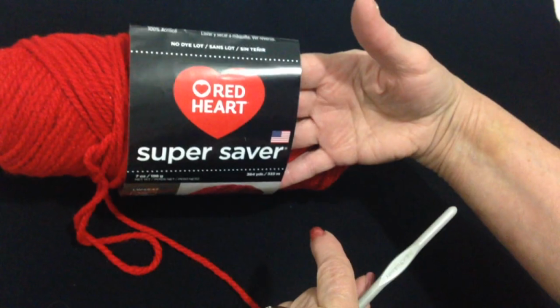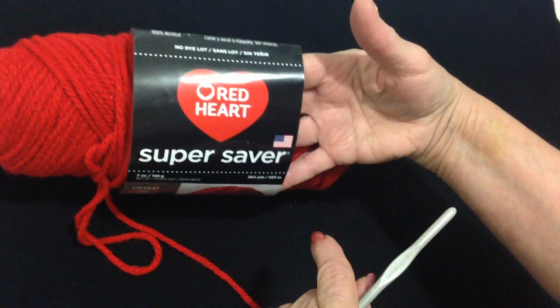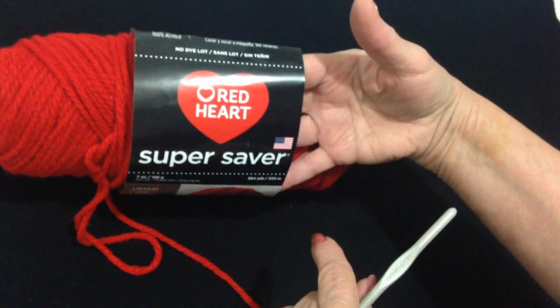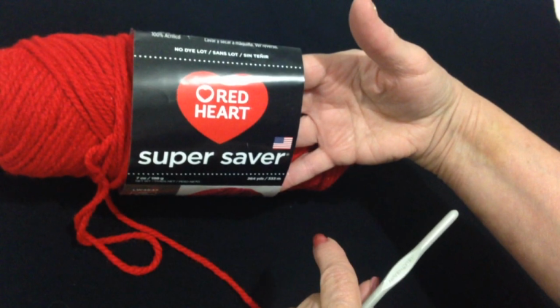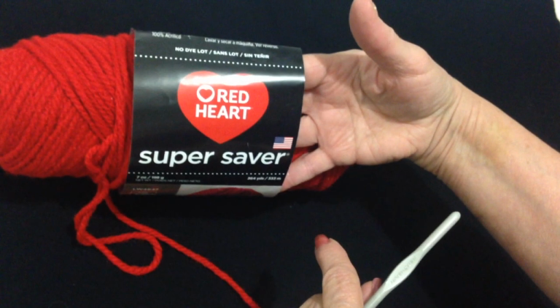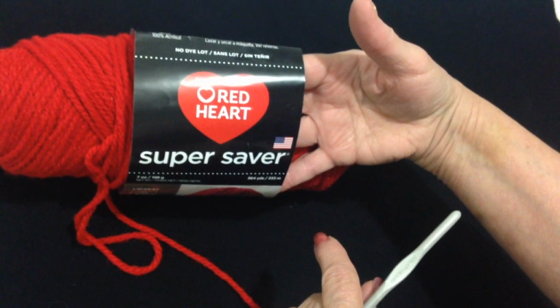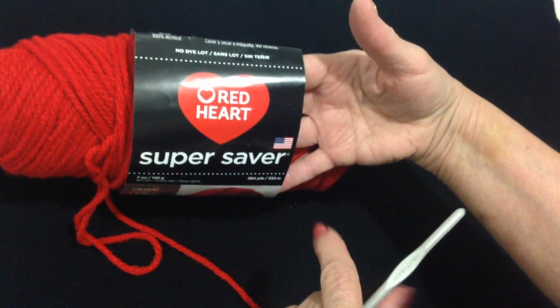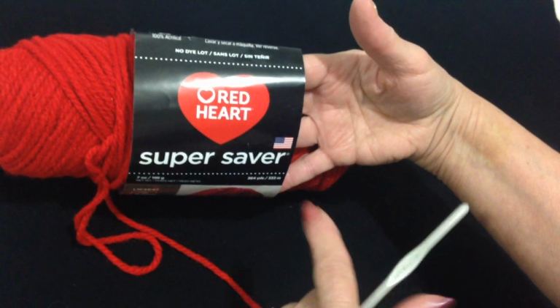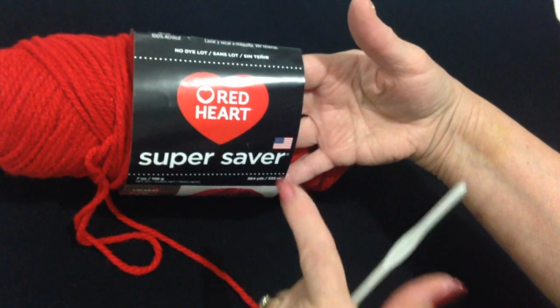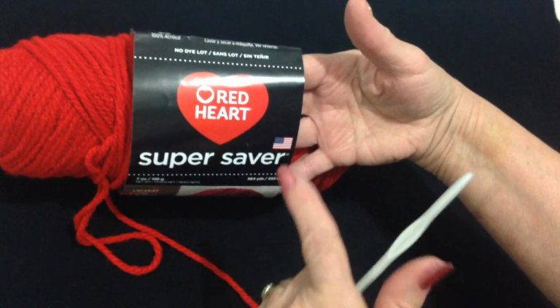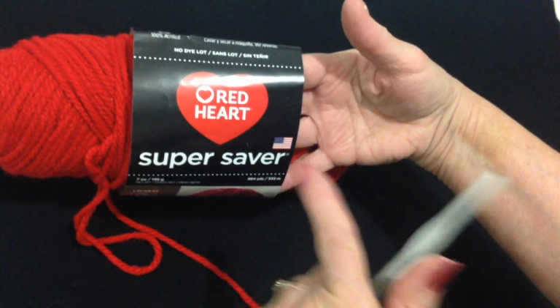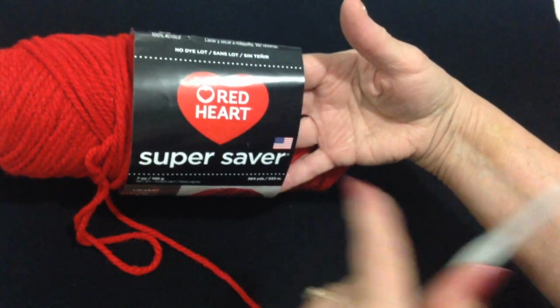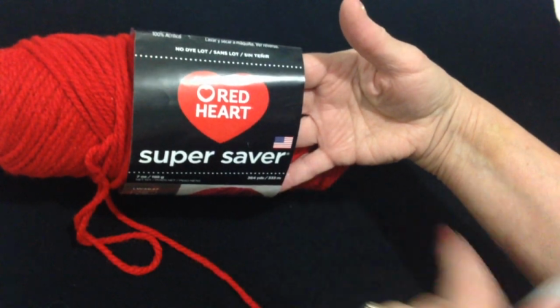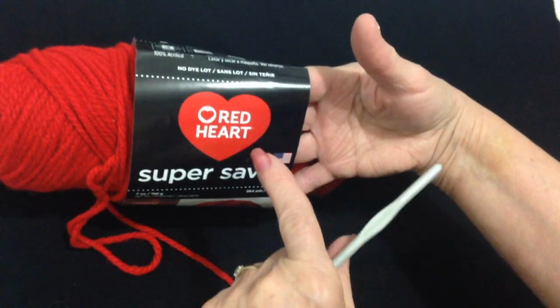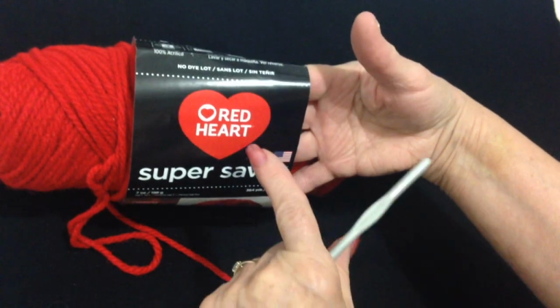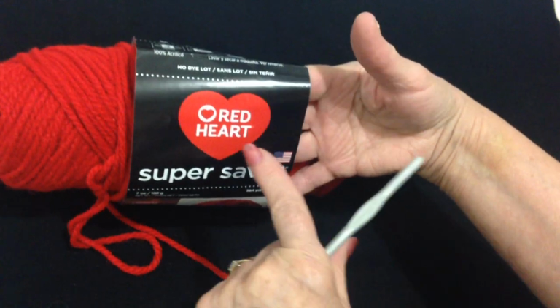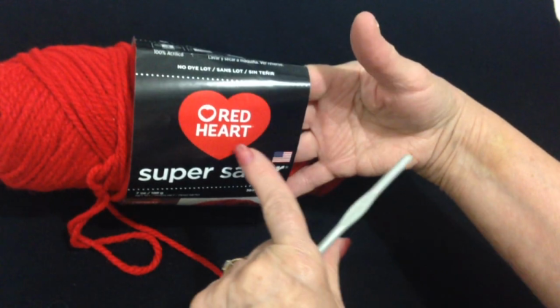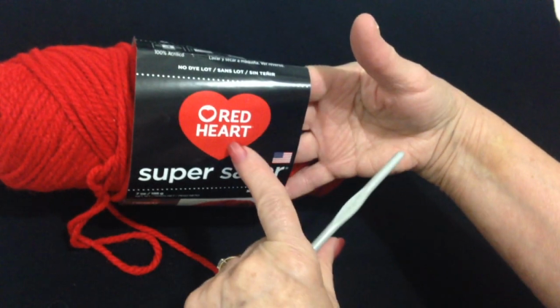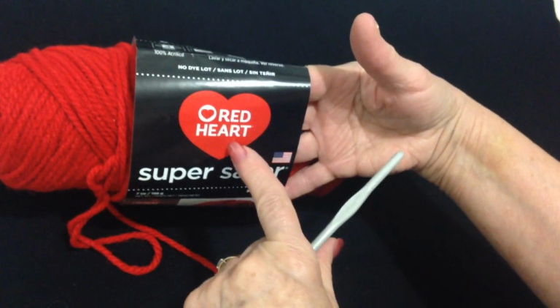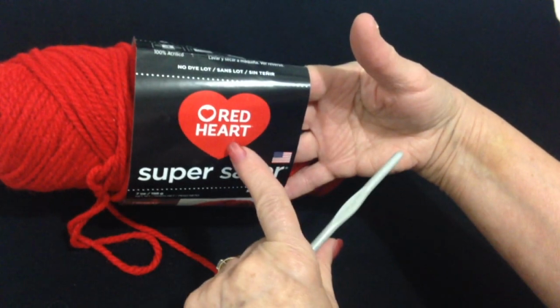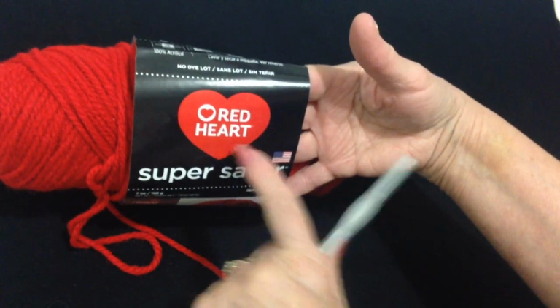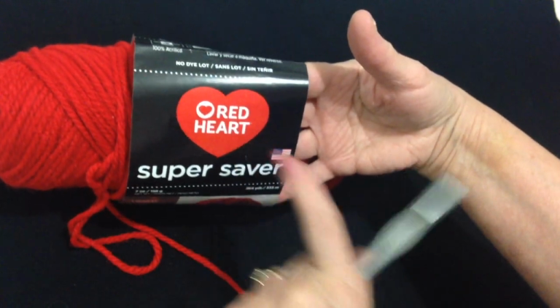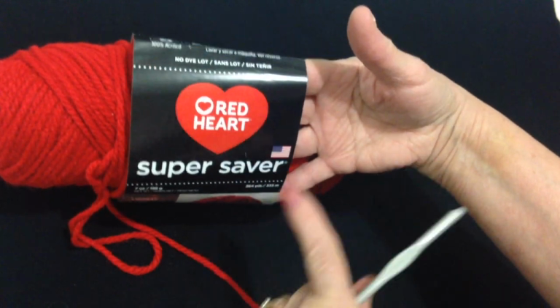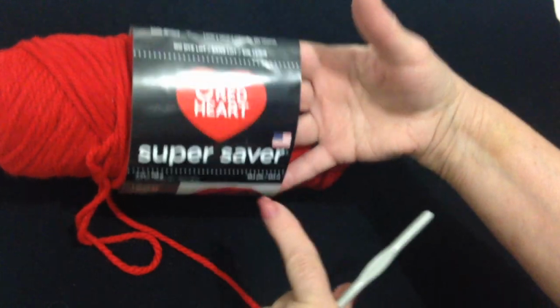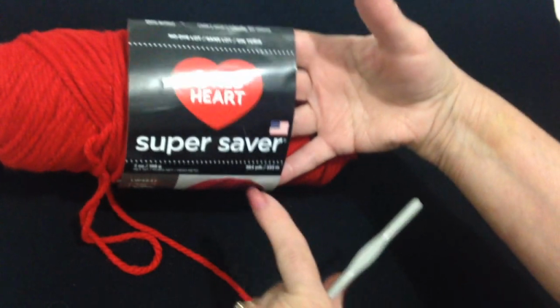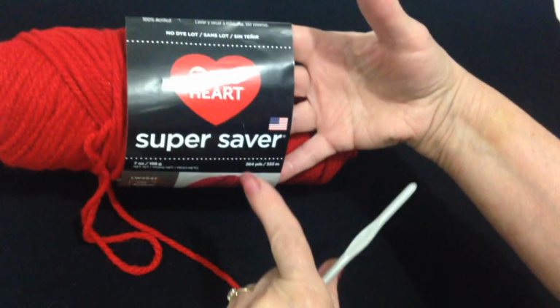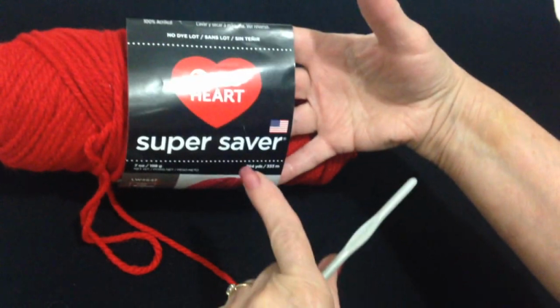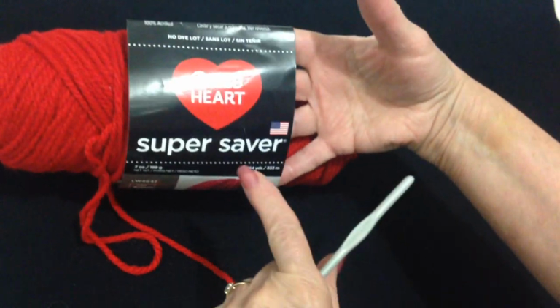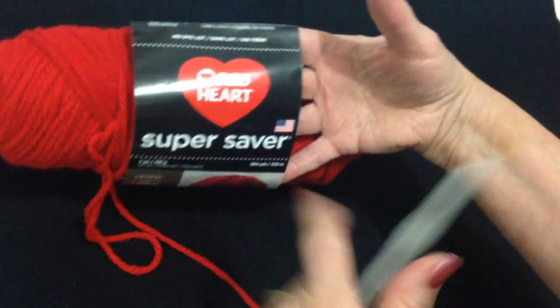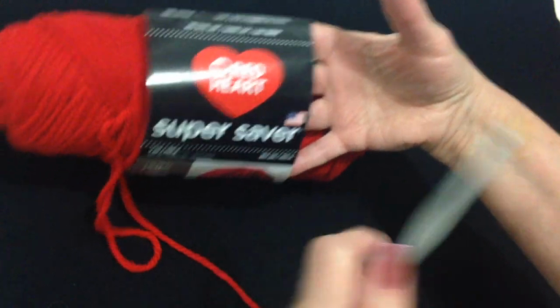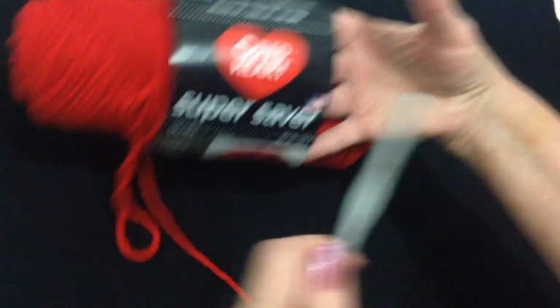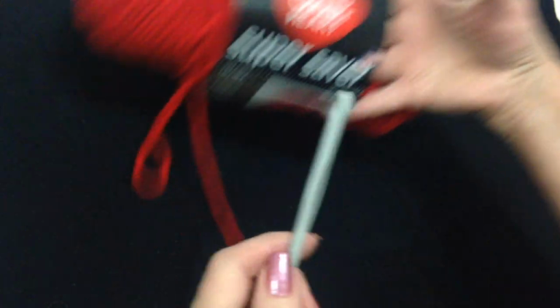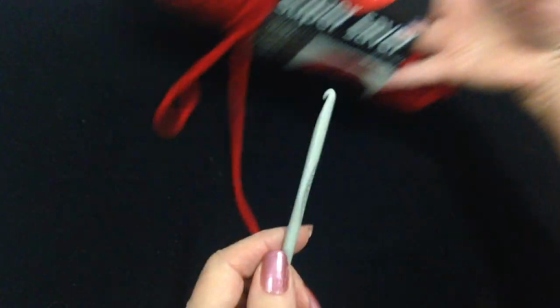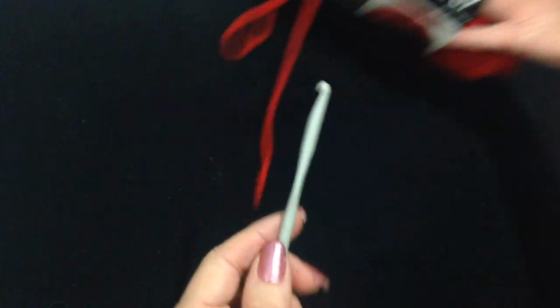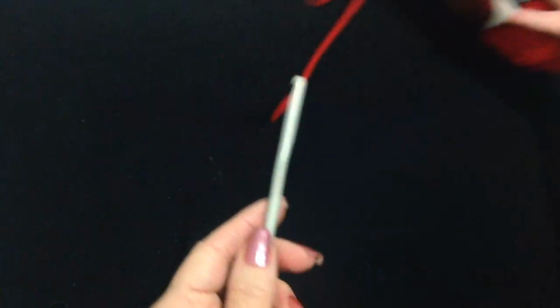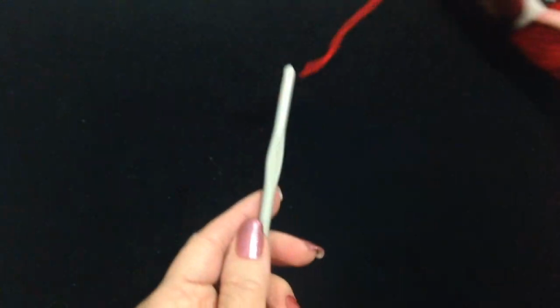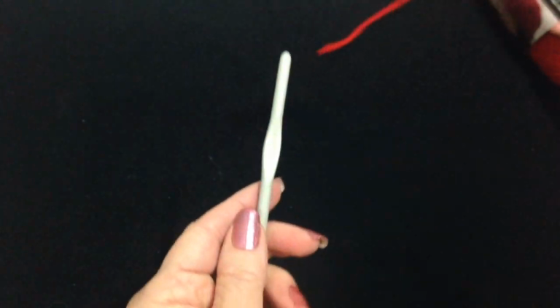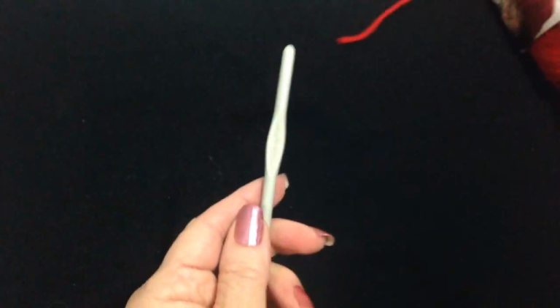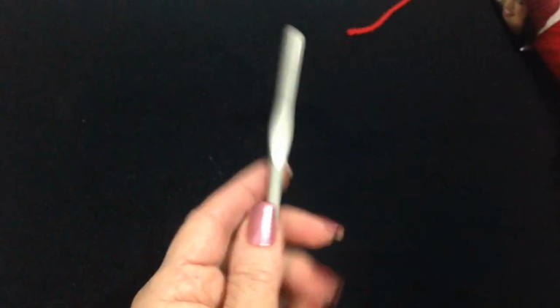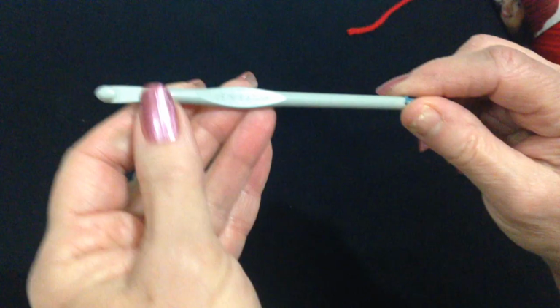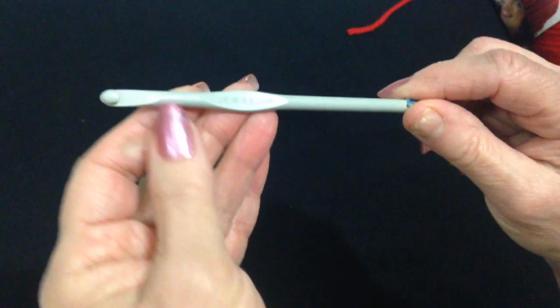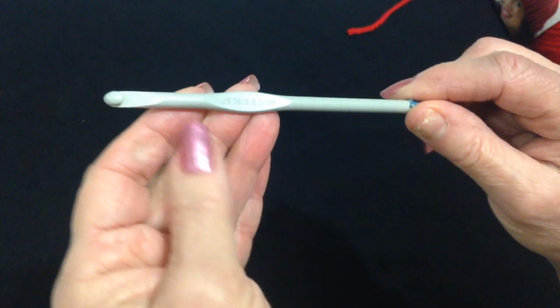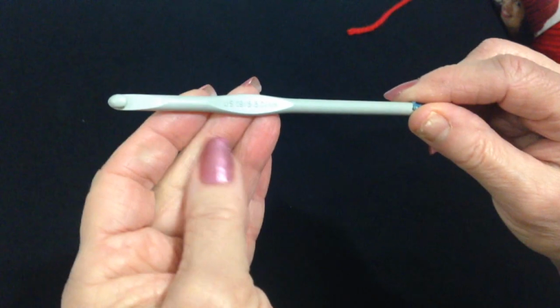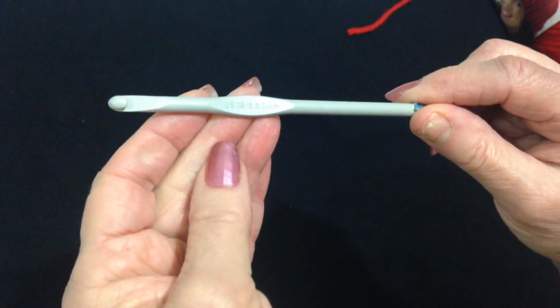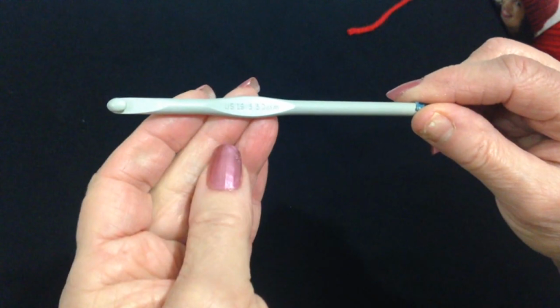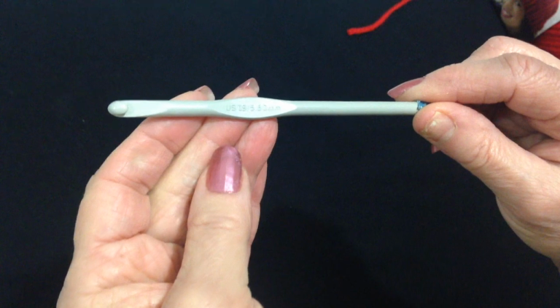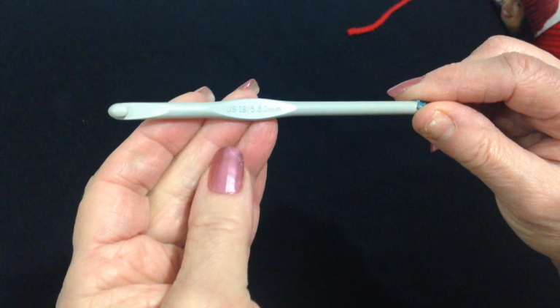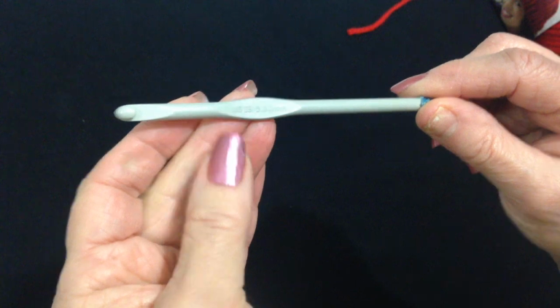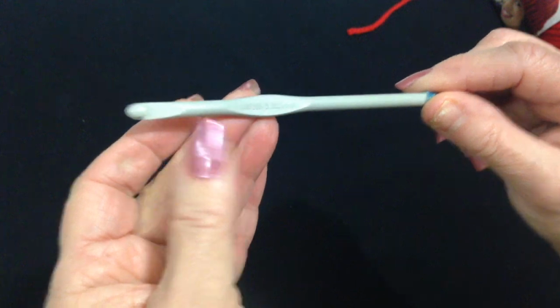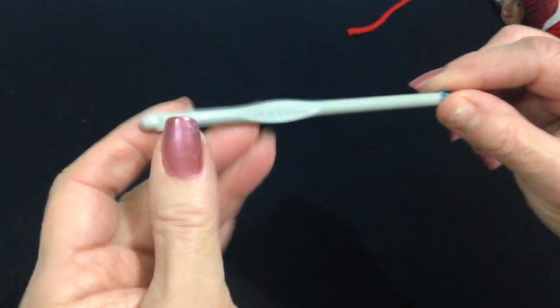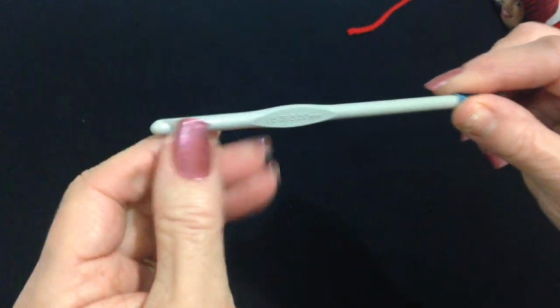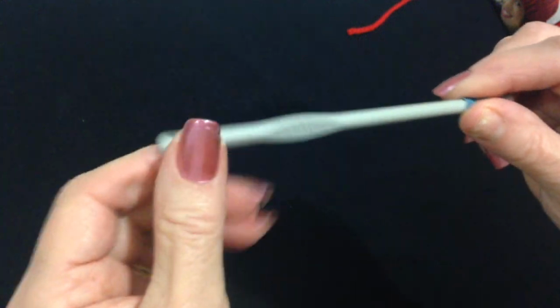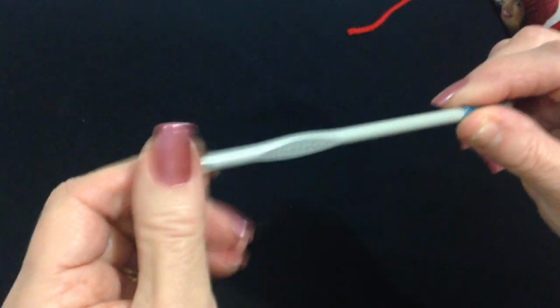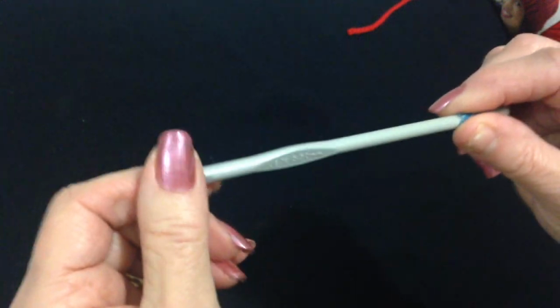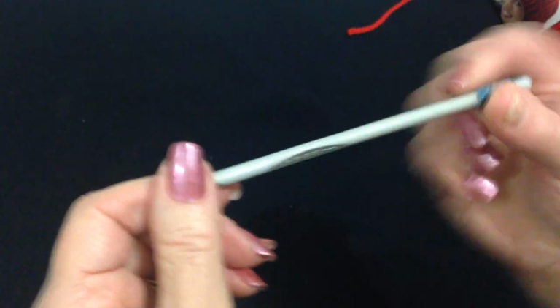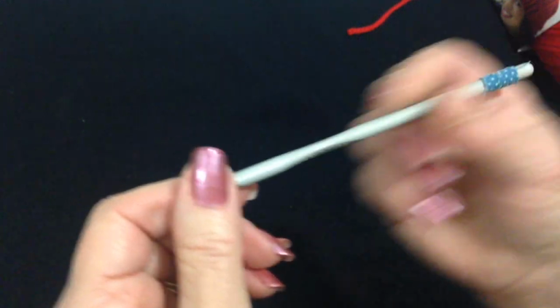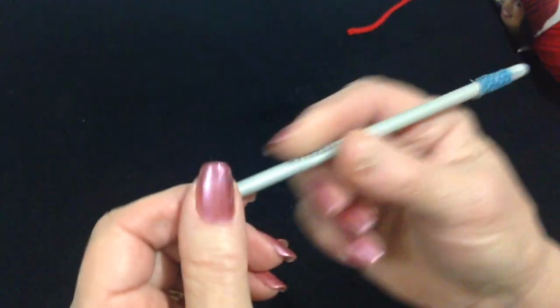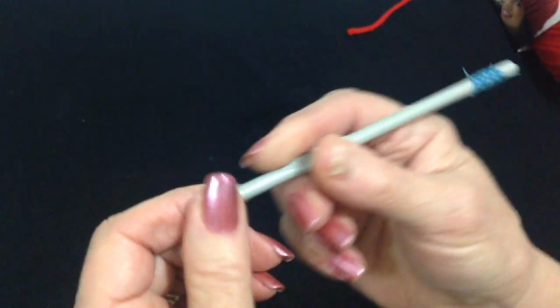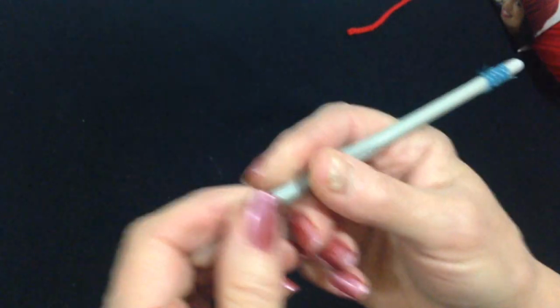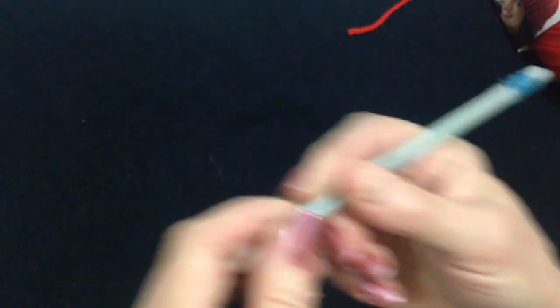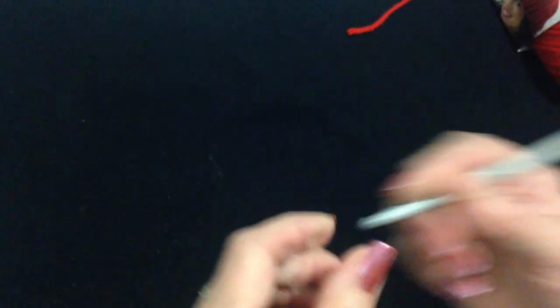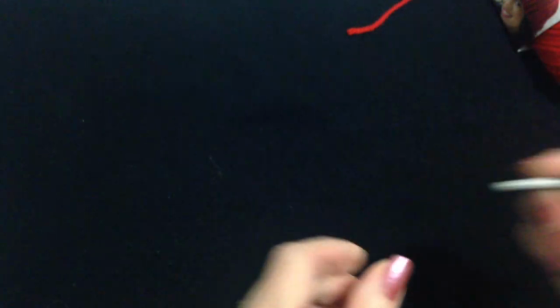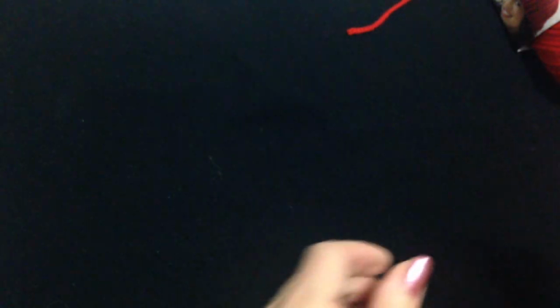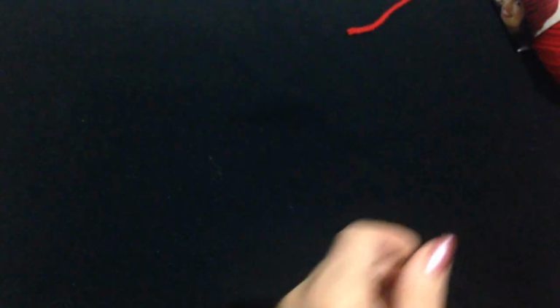Hi everyone, this is M.H. Today I'm working with Red Heart Super Saver Yarn and a 5.5mm crochet hook.